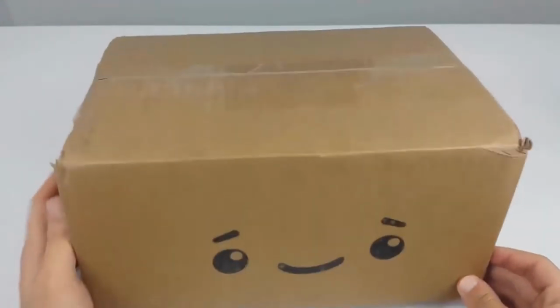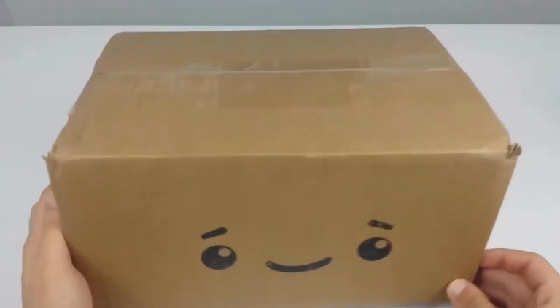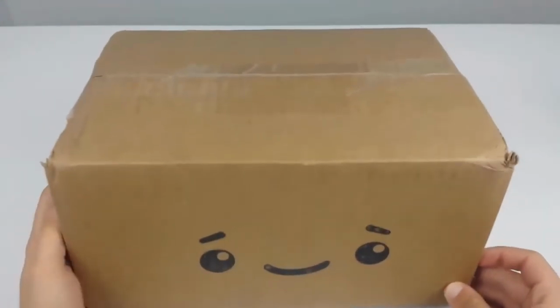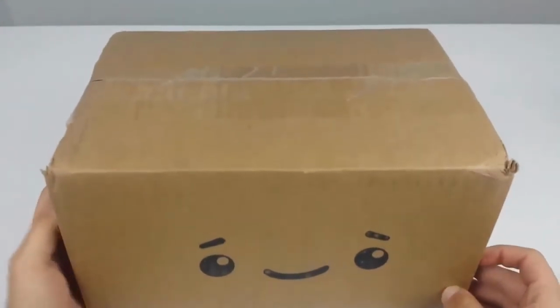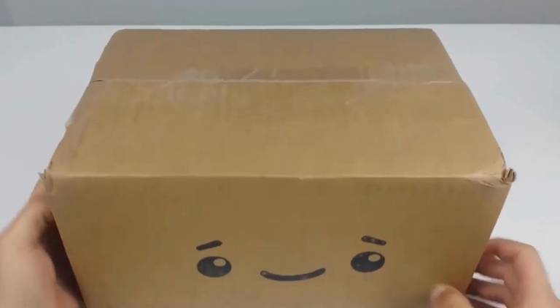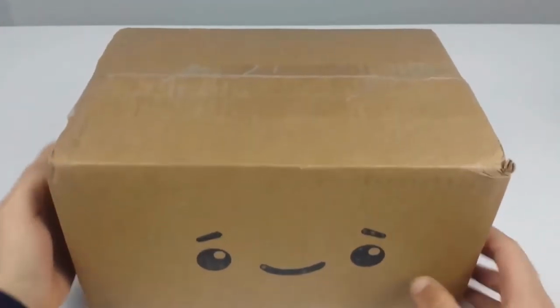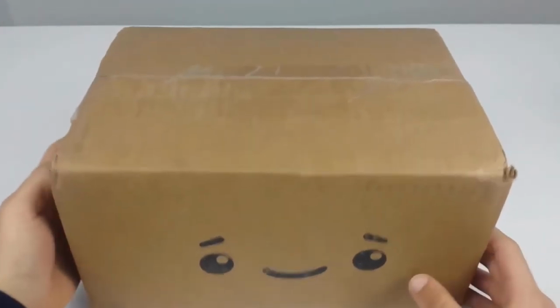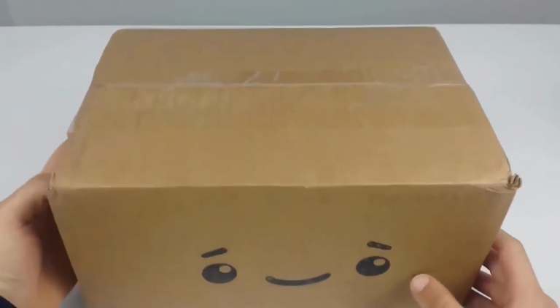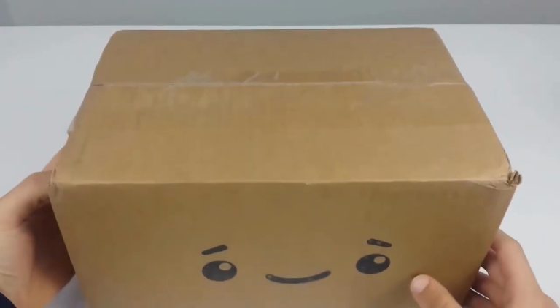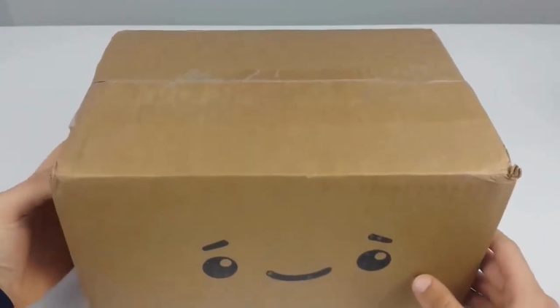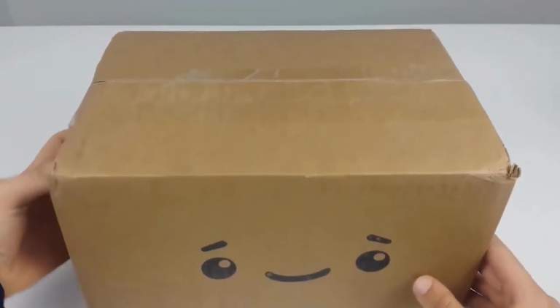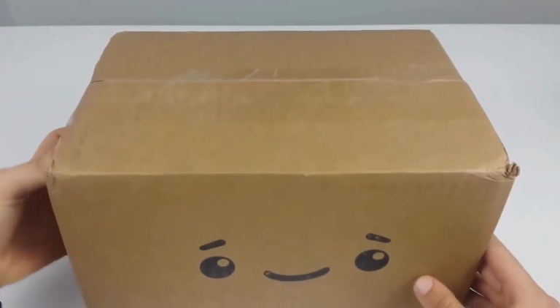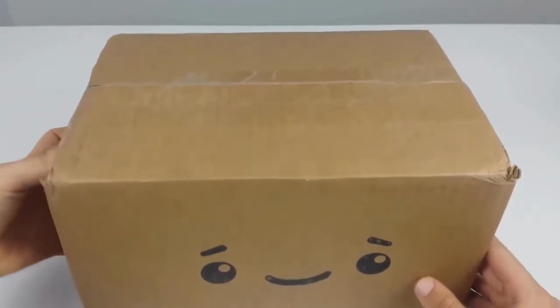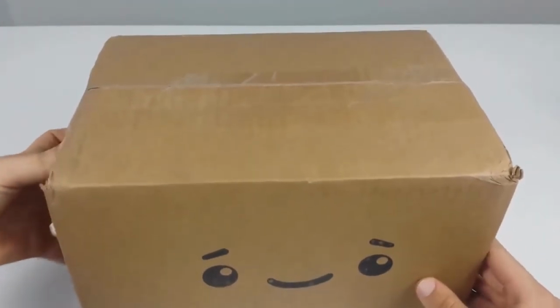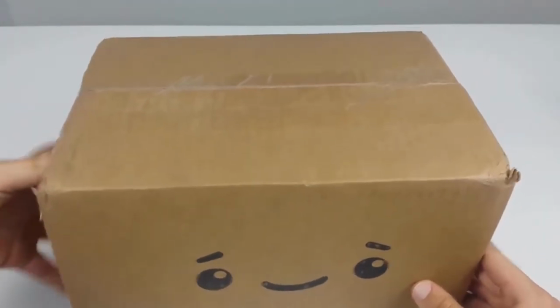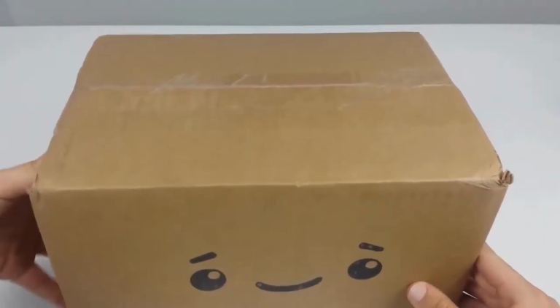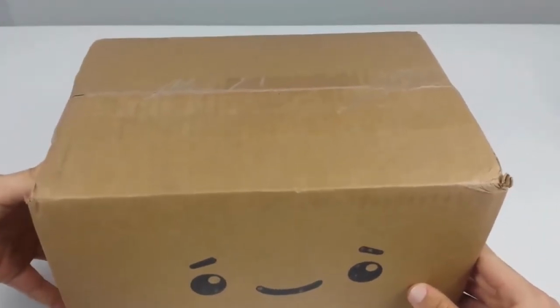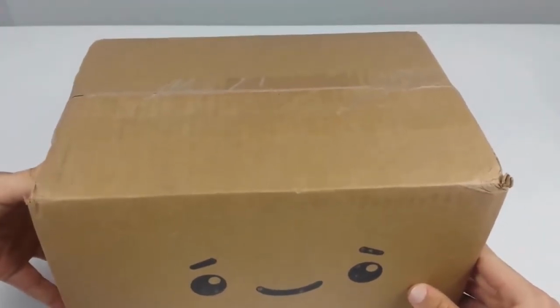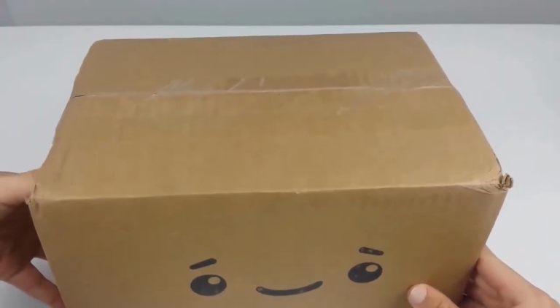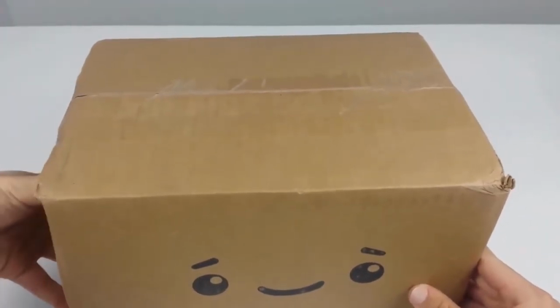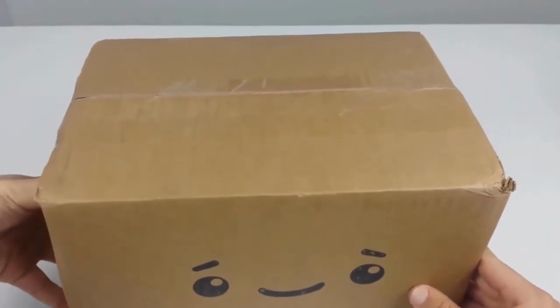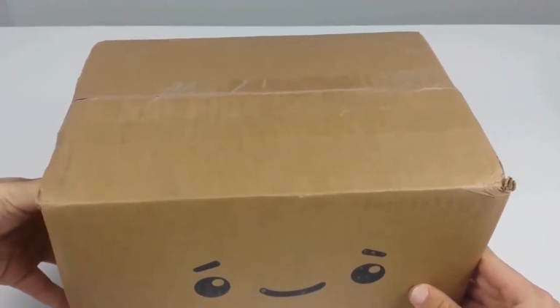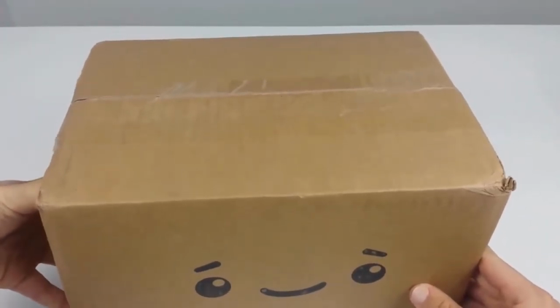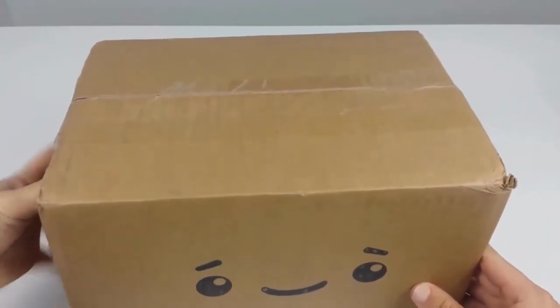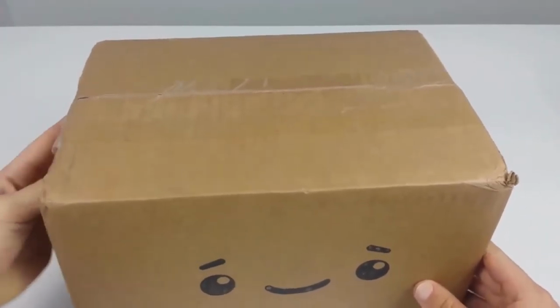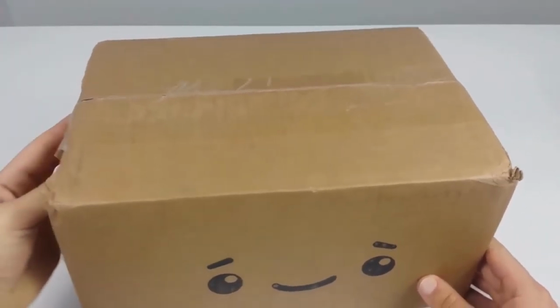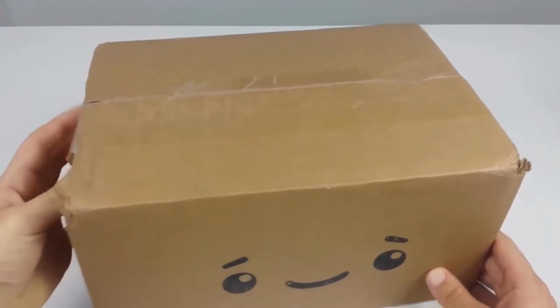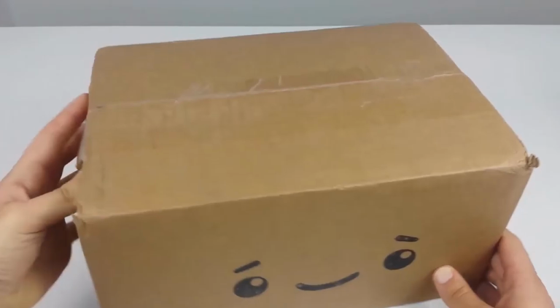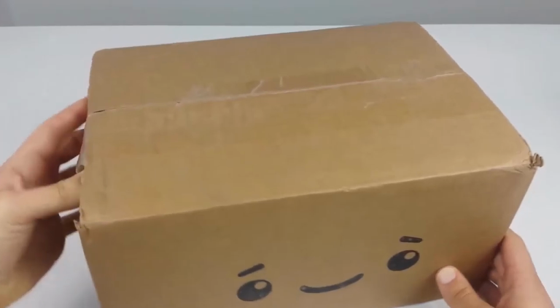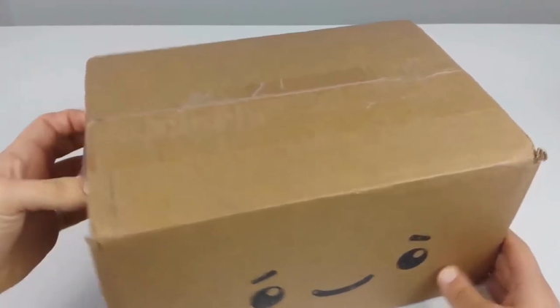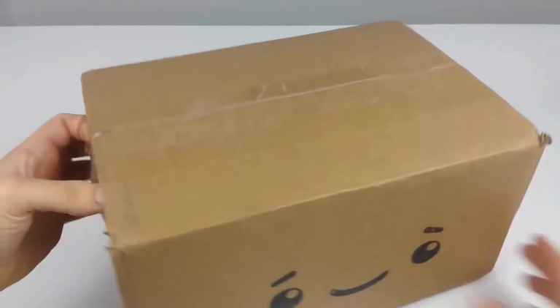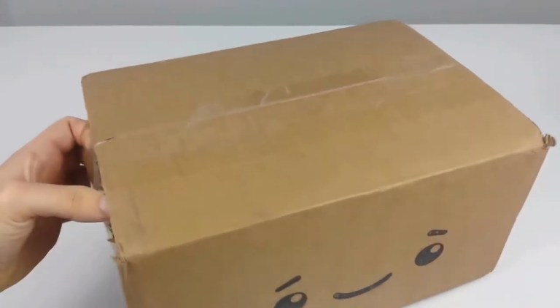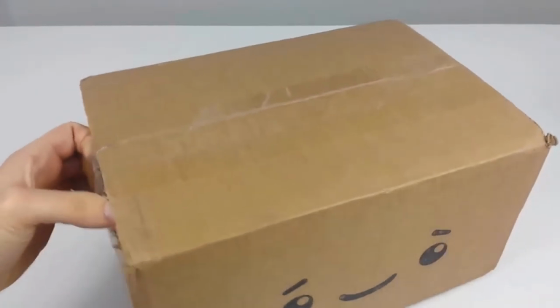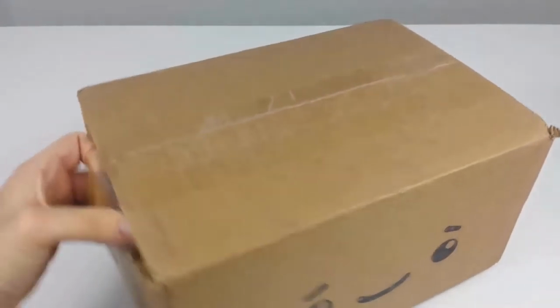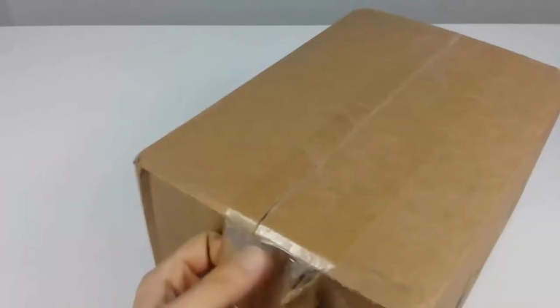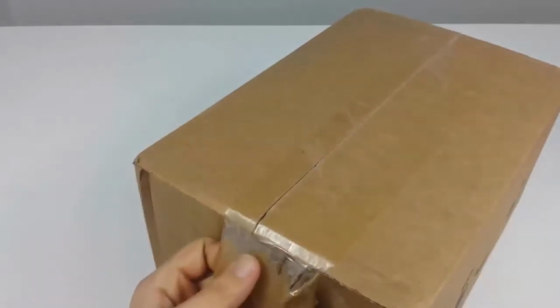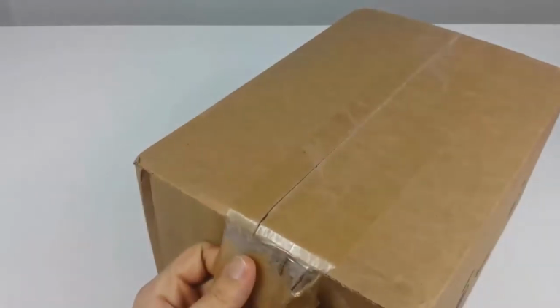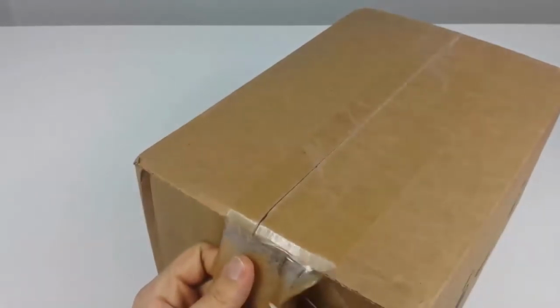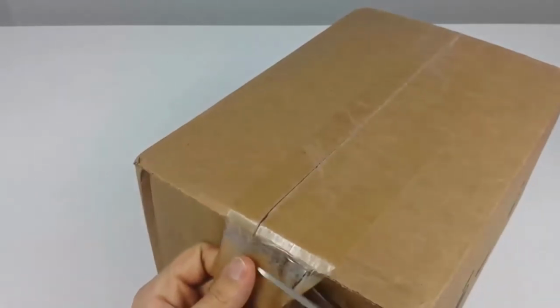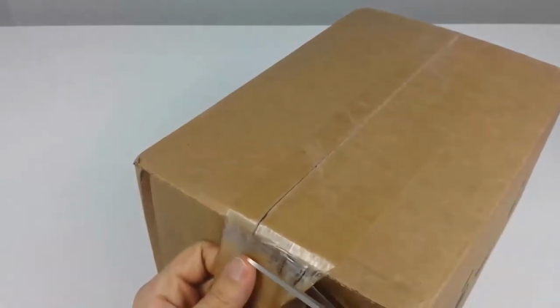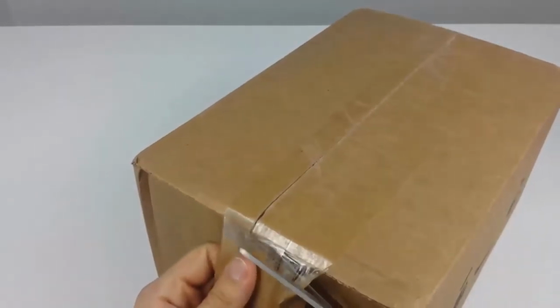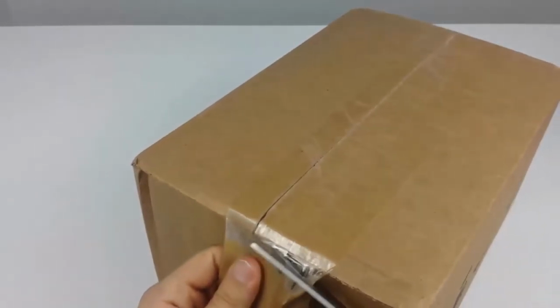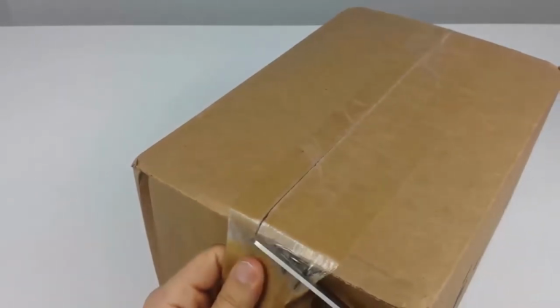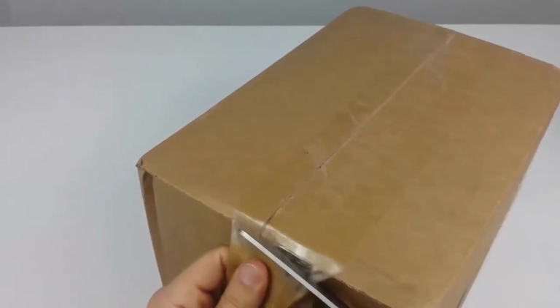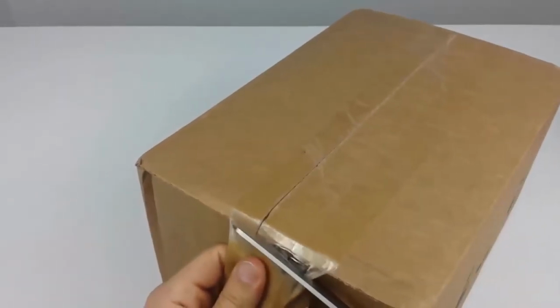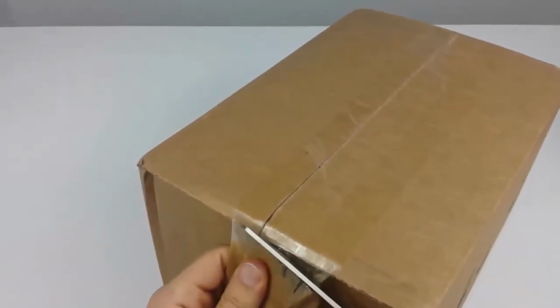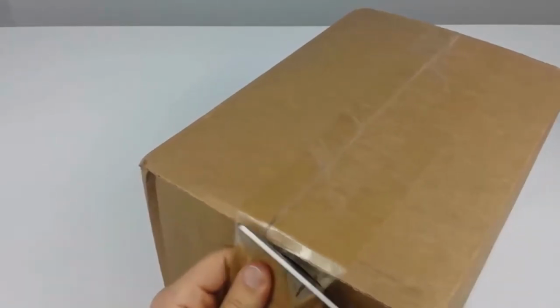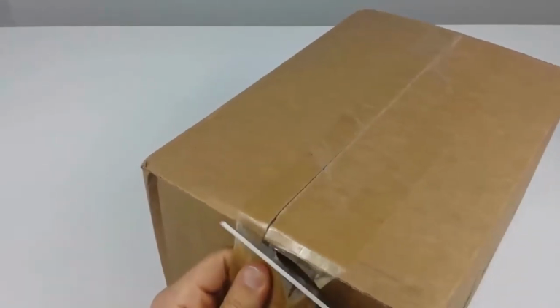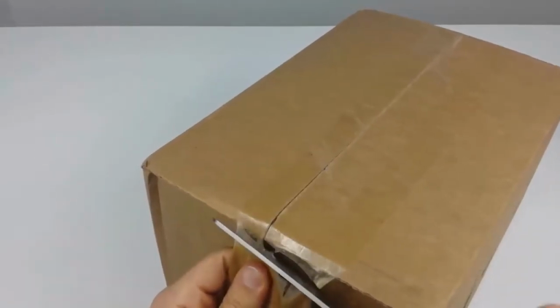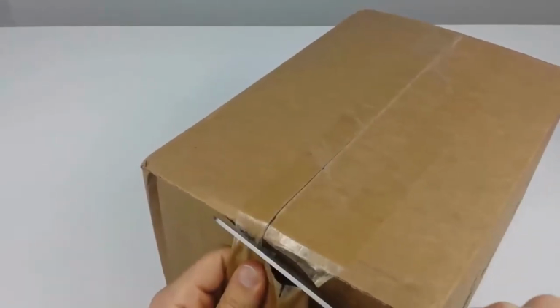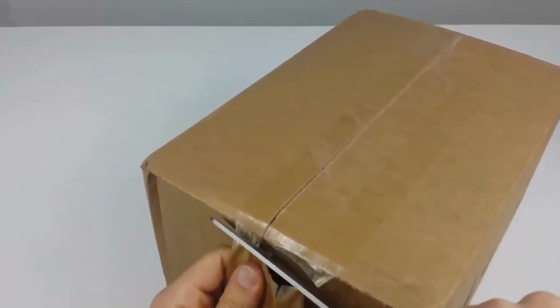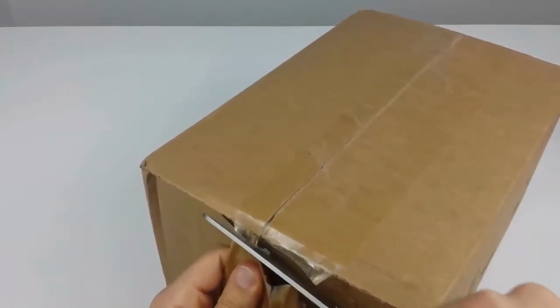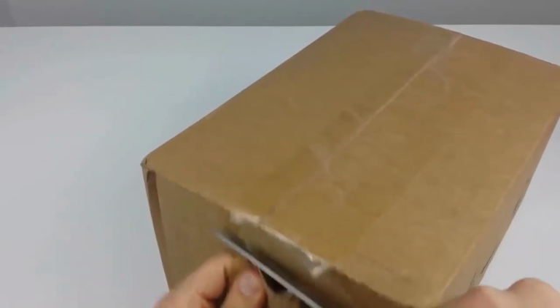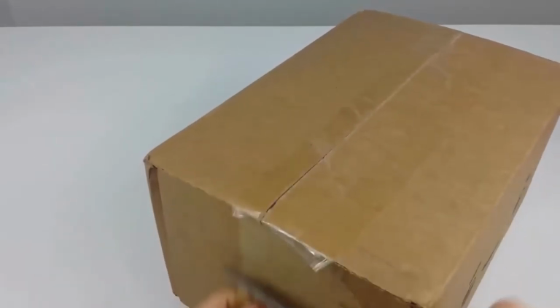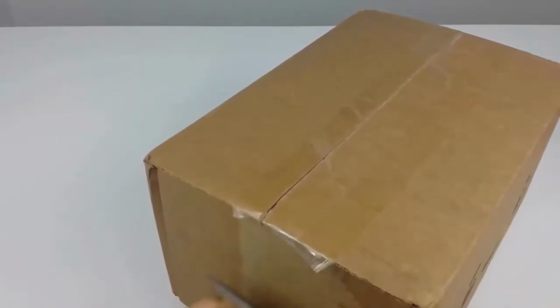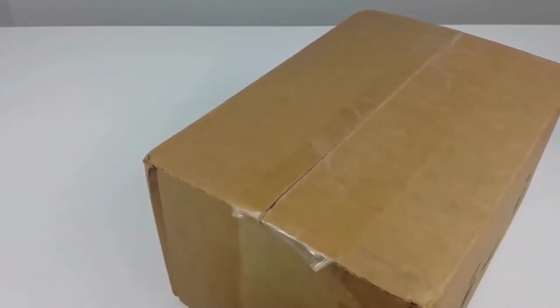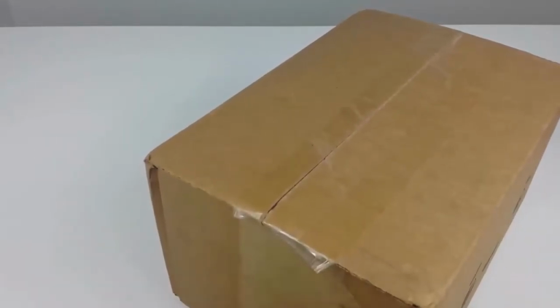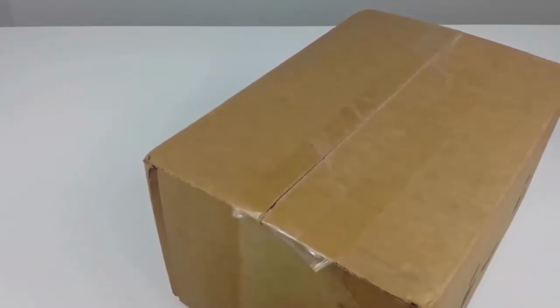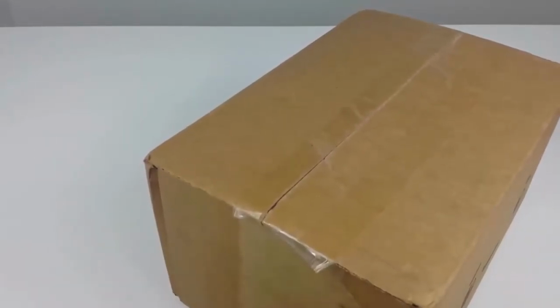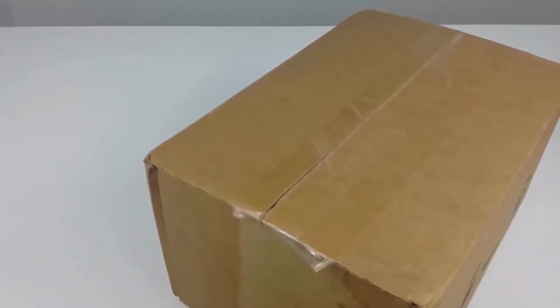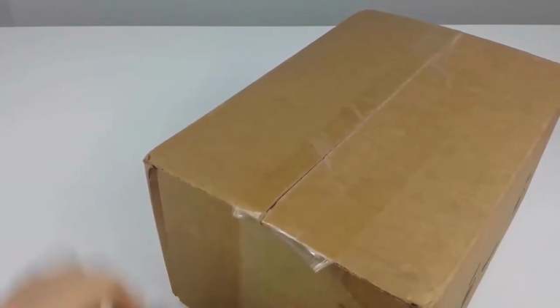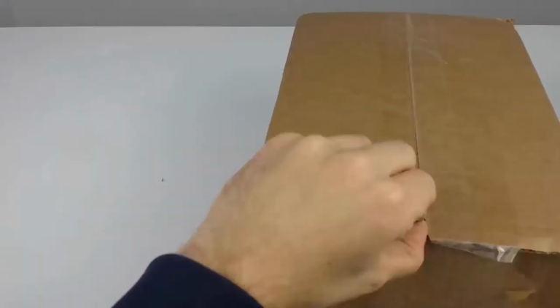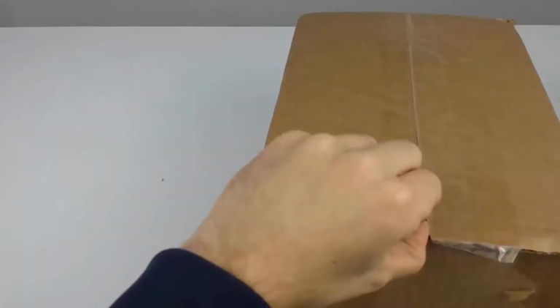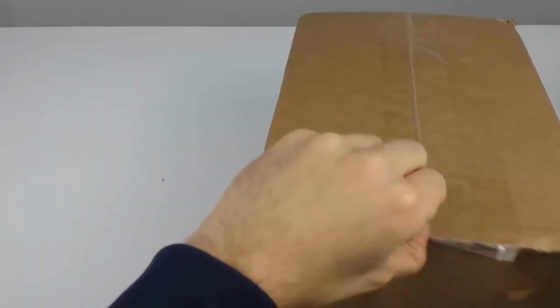I have the first box here and I'm ready to open it. The first one I'm going to open is a Star Wars themed box, so let's just get right into it.